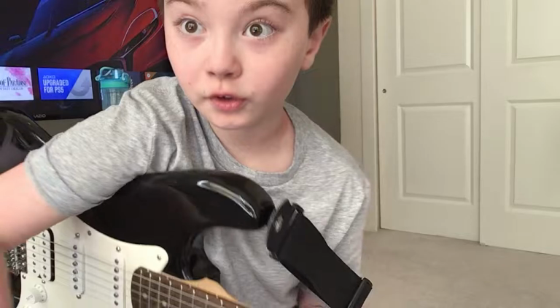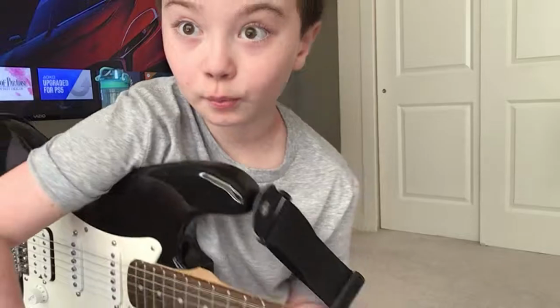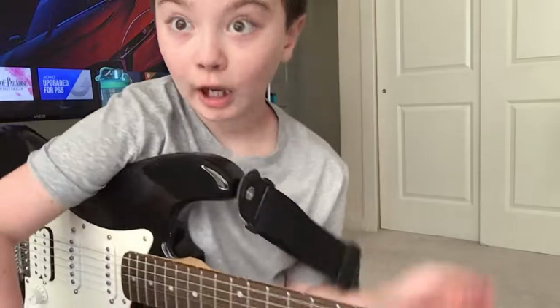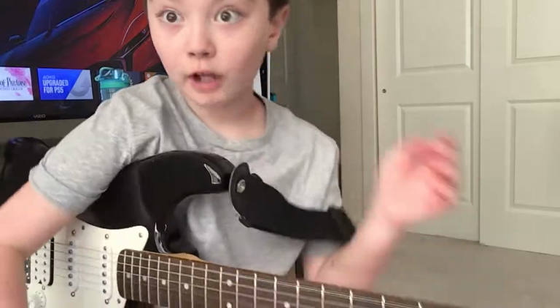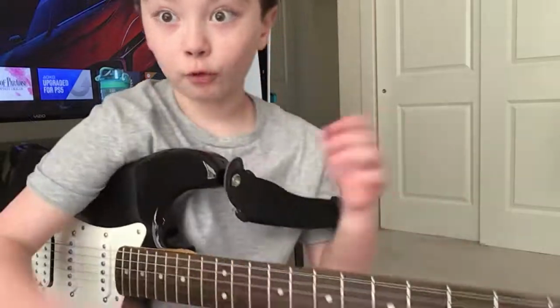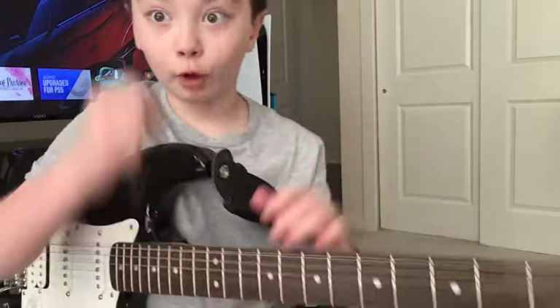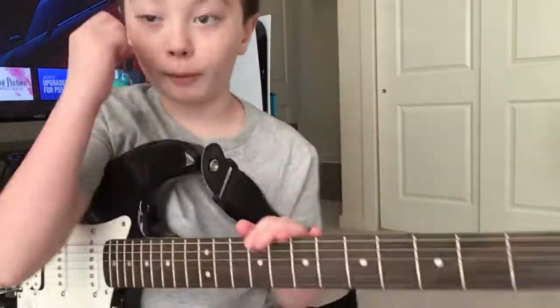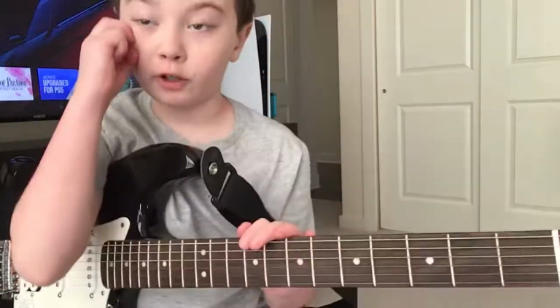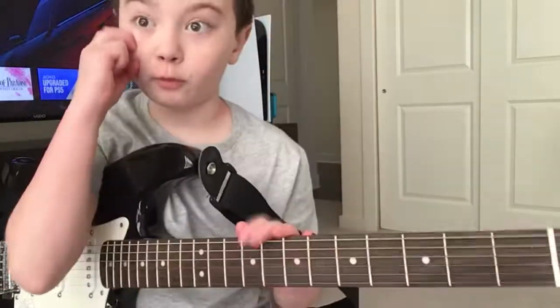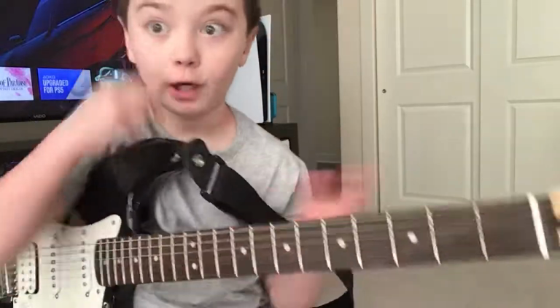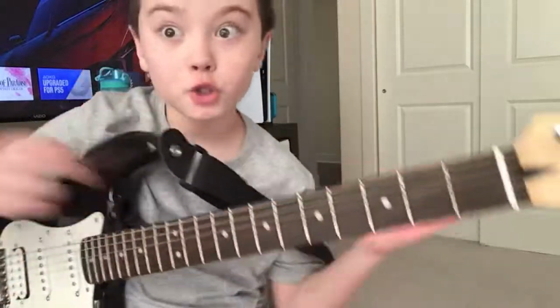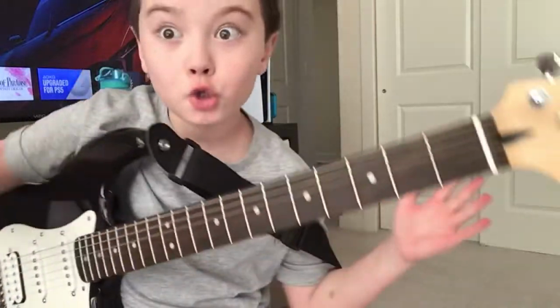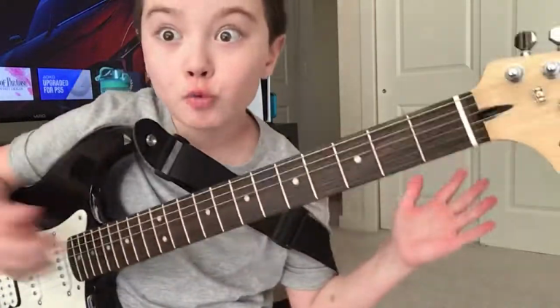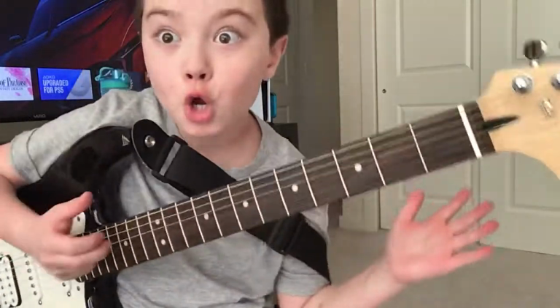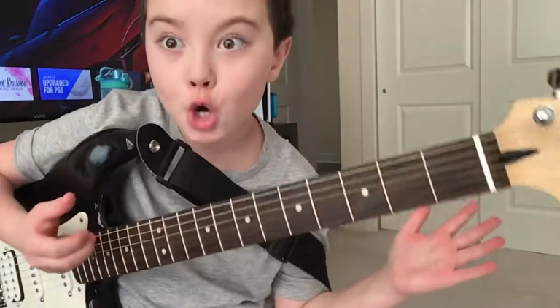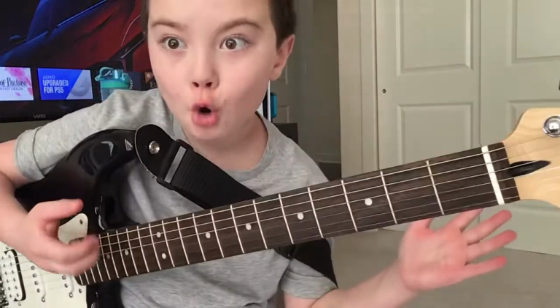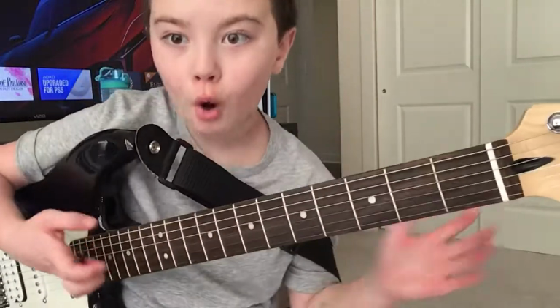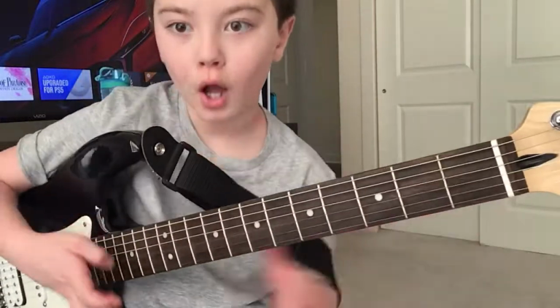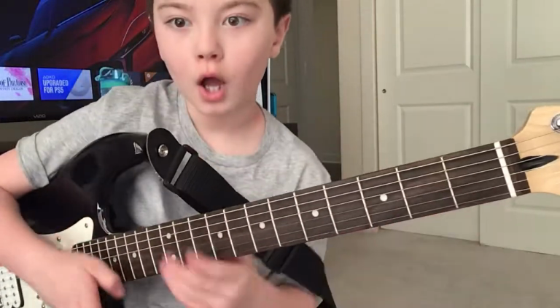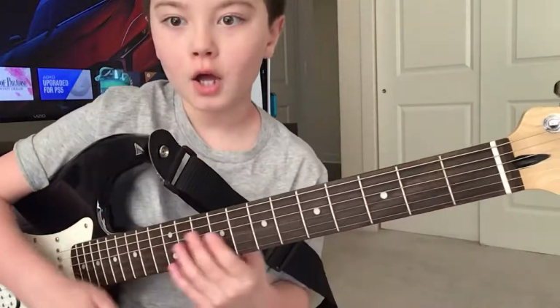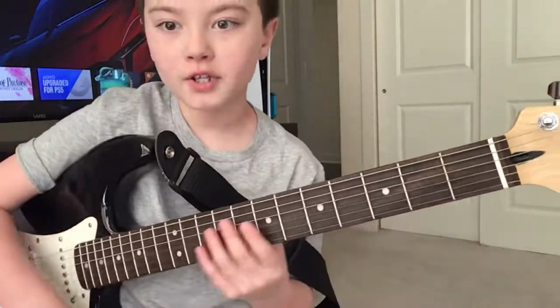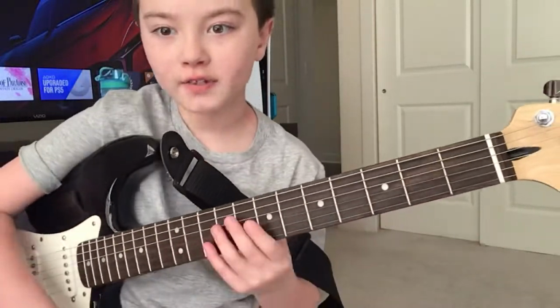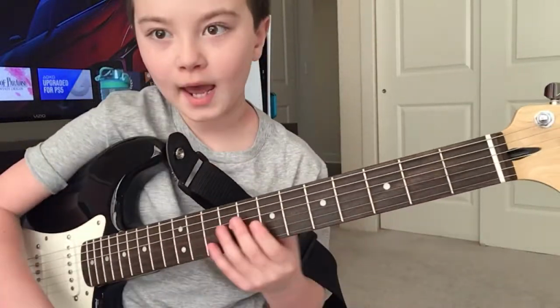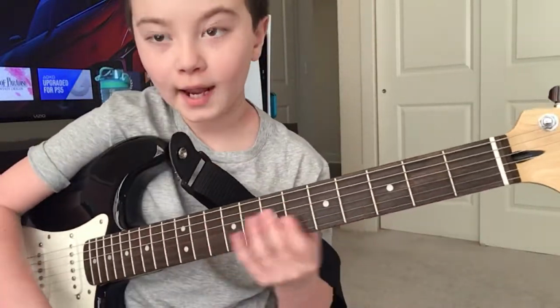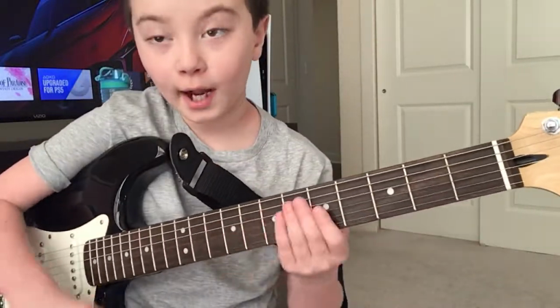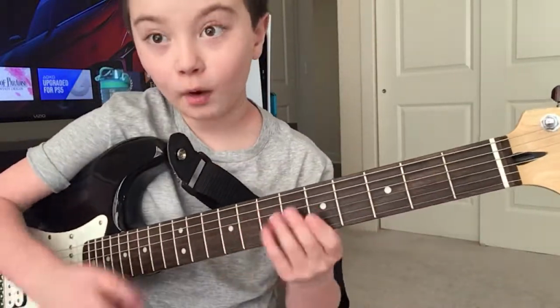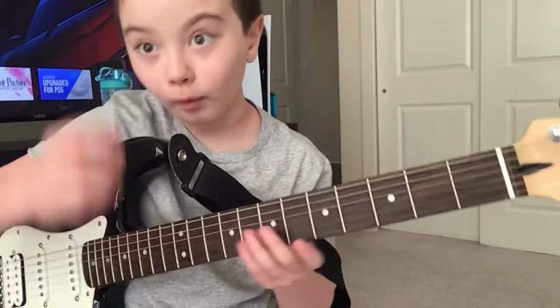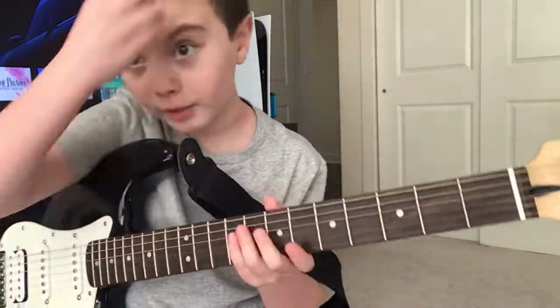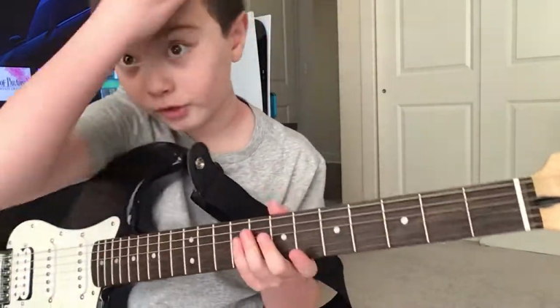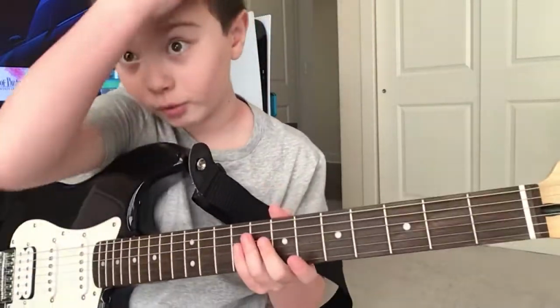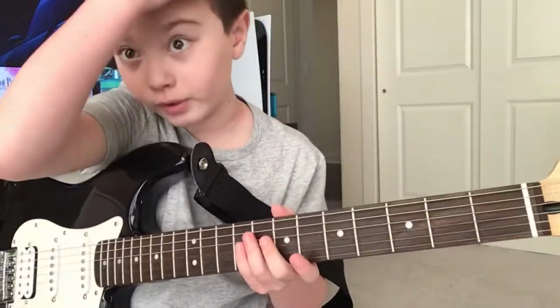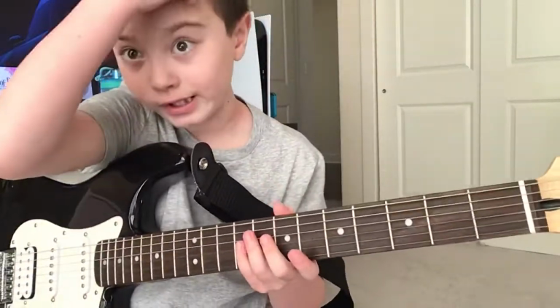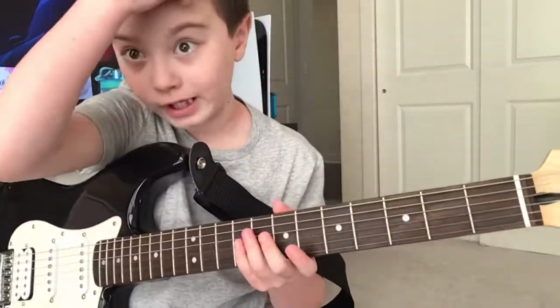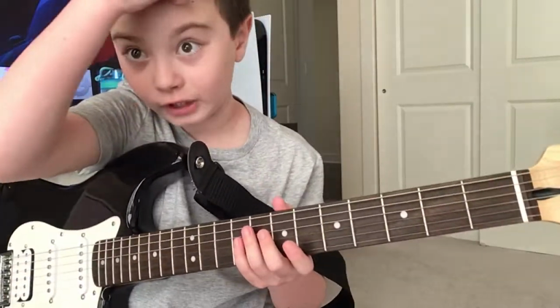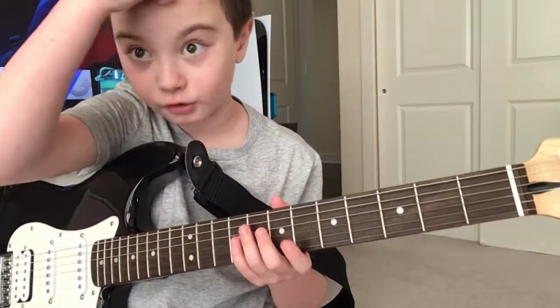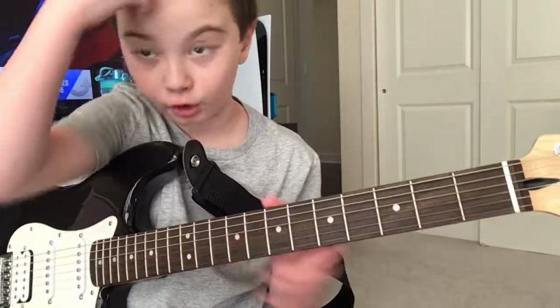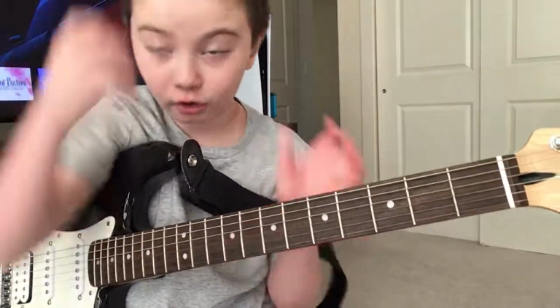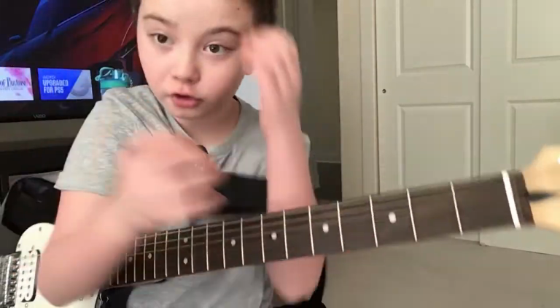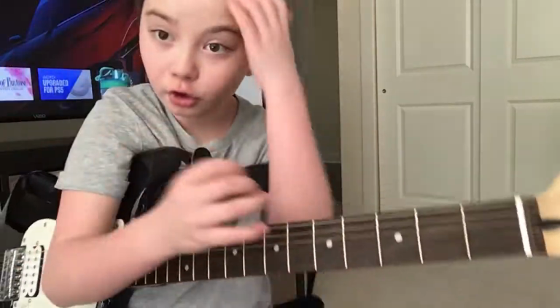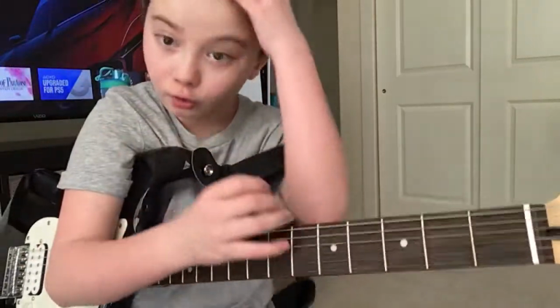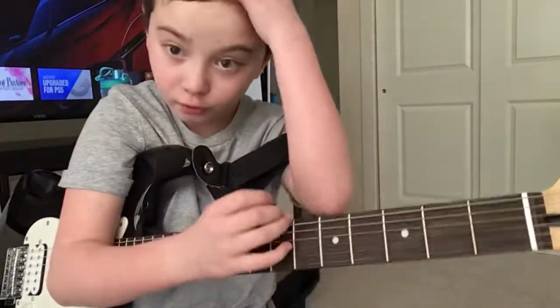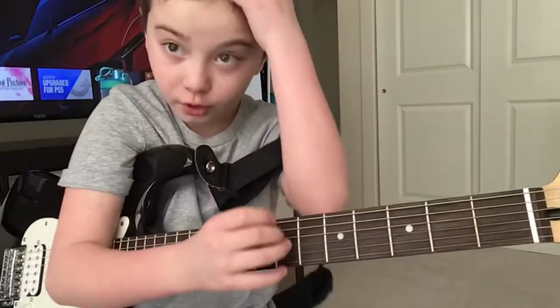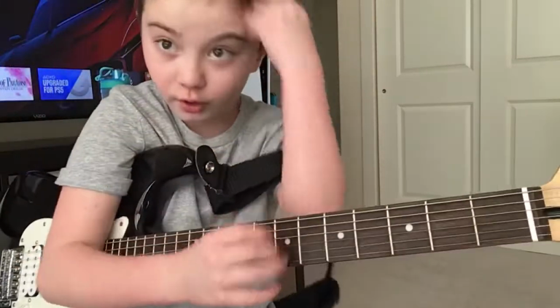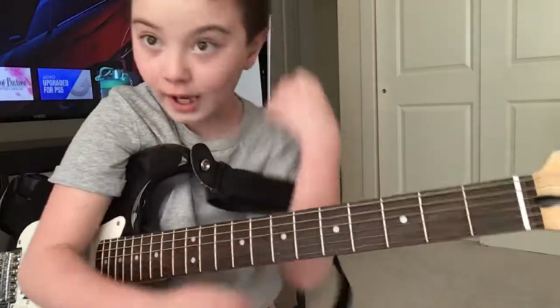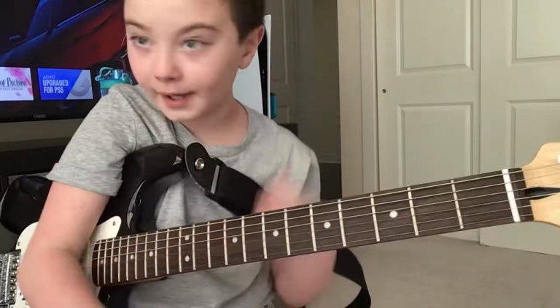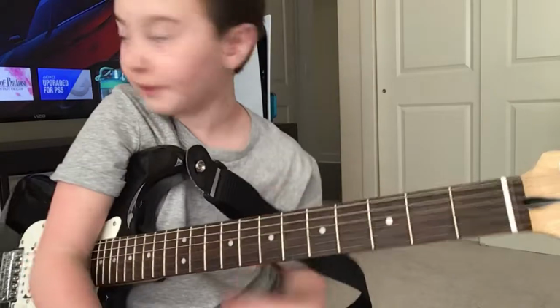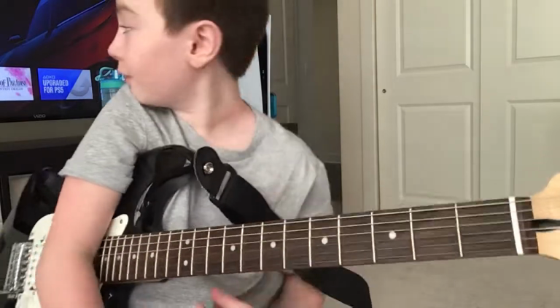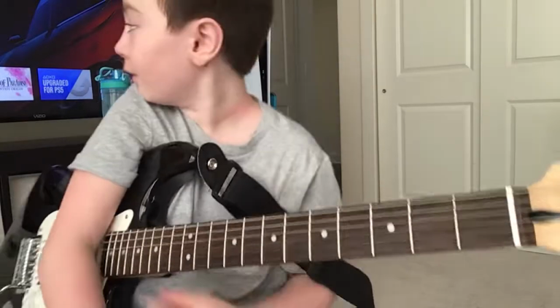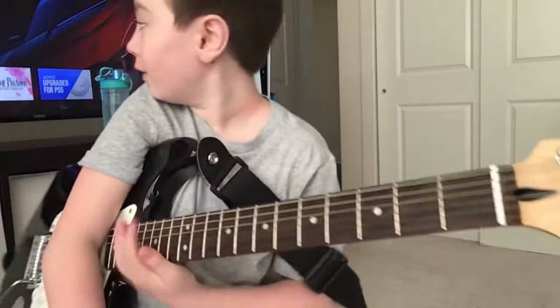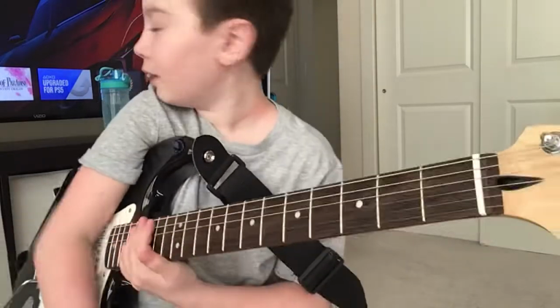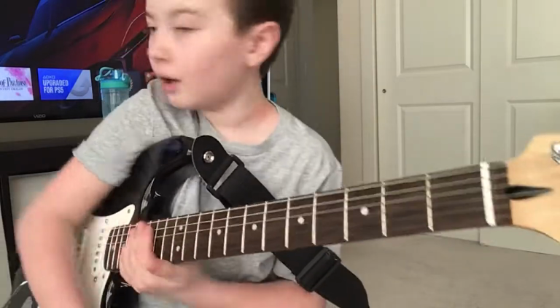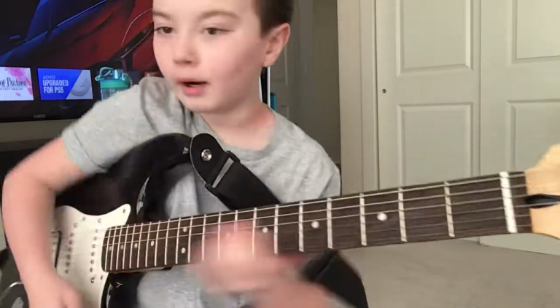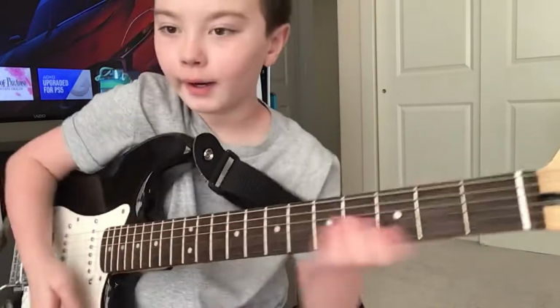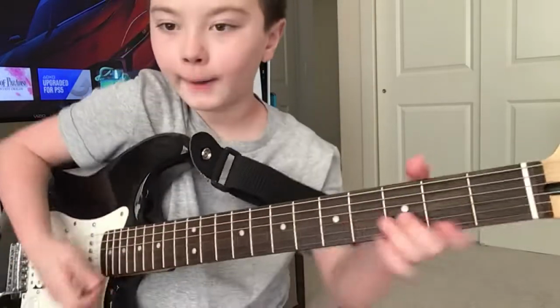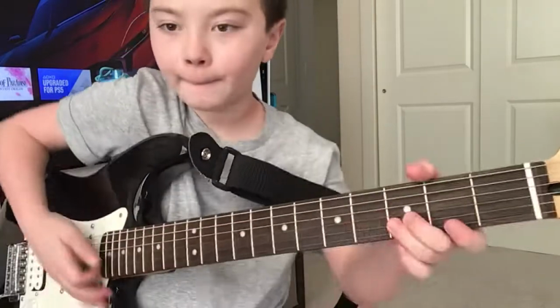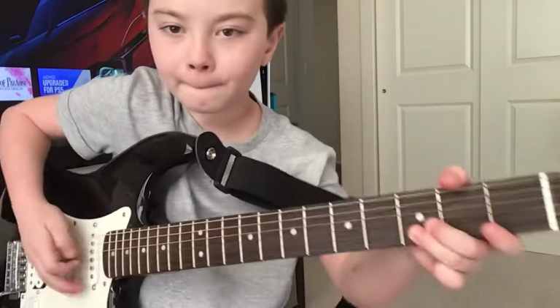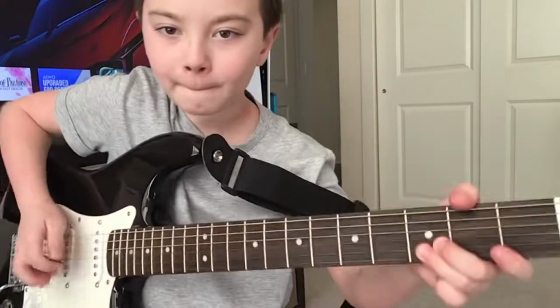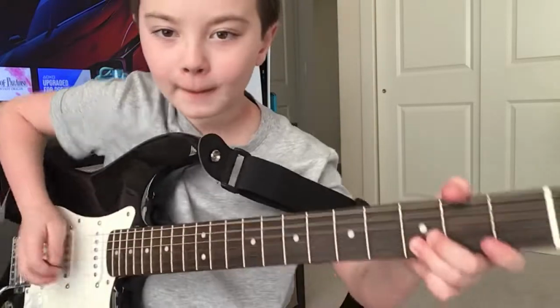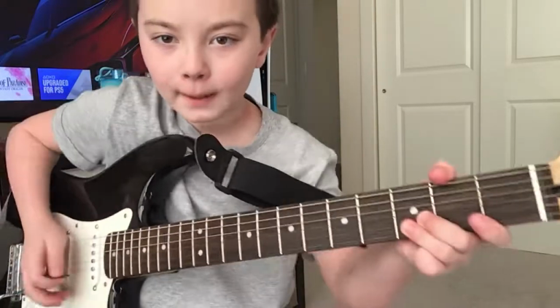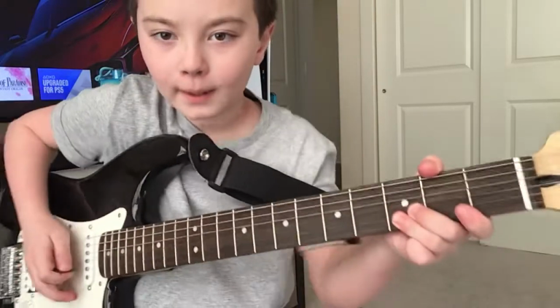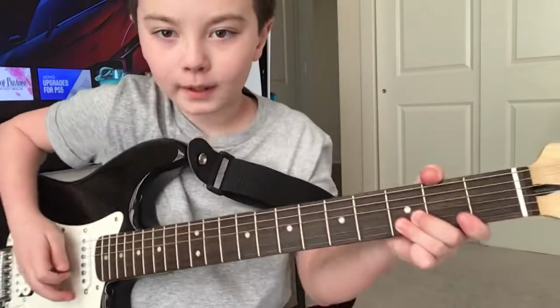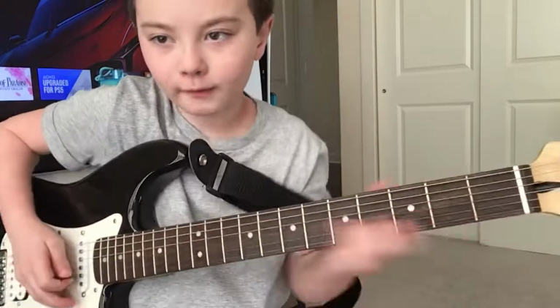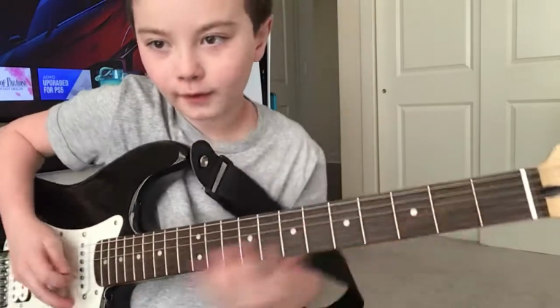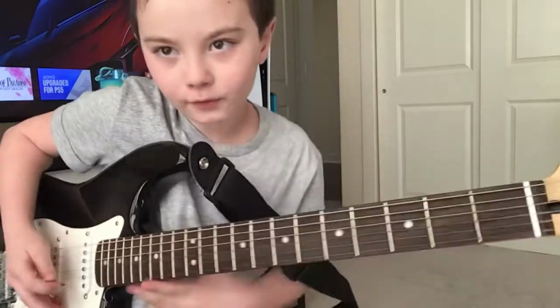What's up guys, welcome back to Benny's Who New! Today I will be doing a guitar solo for you guys, here it is.